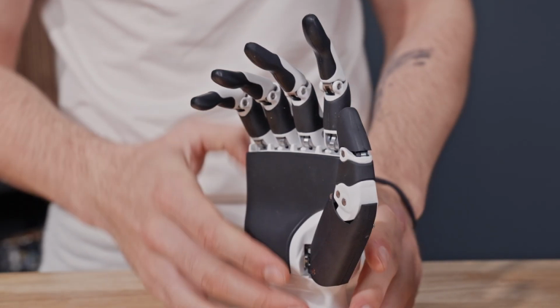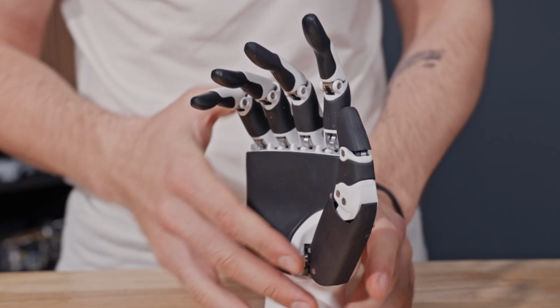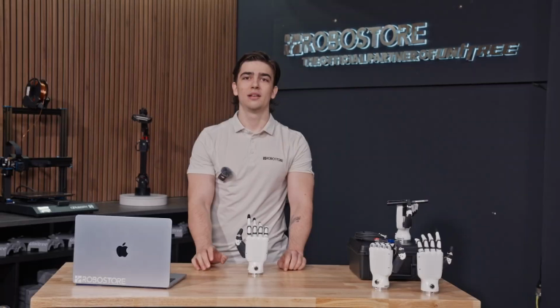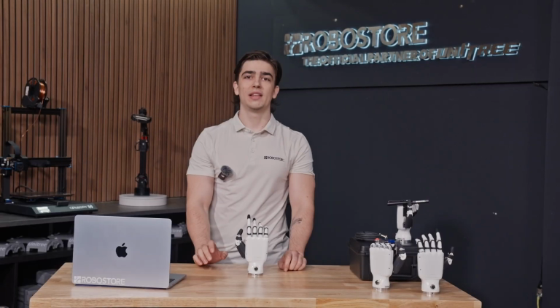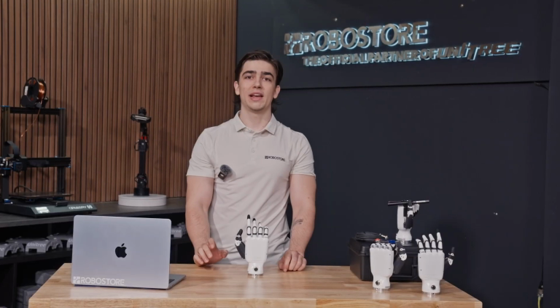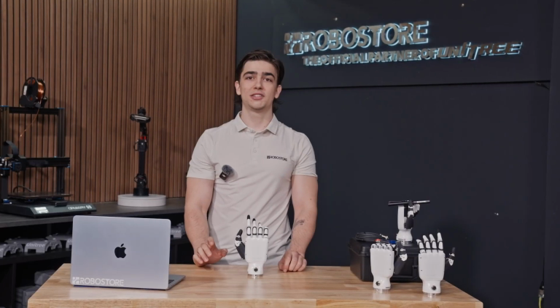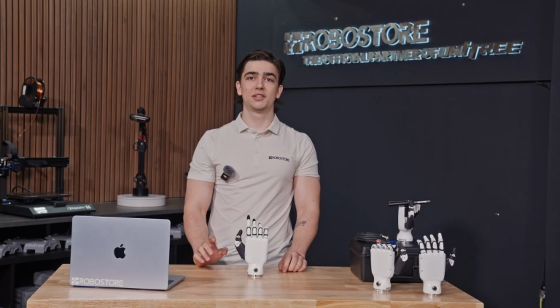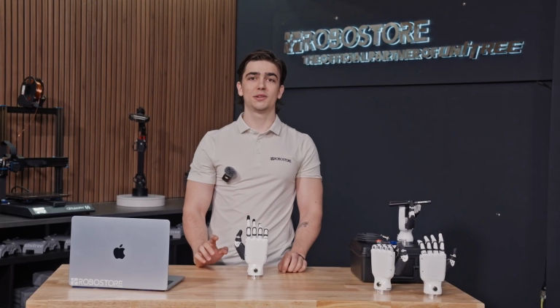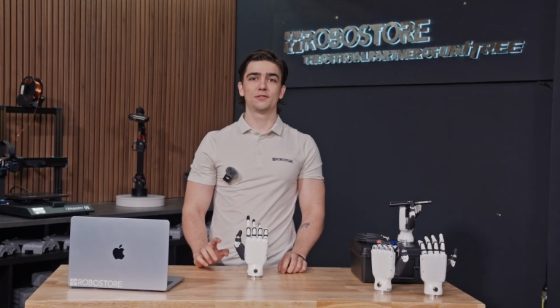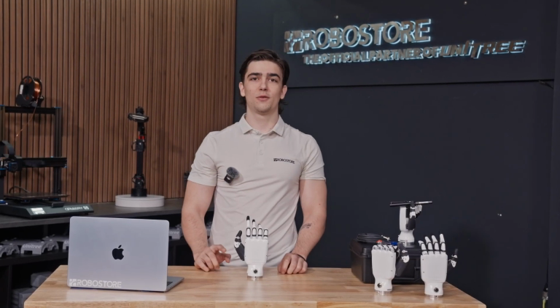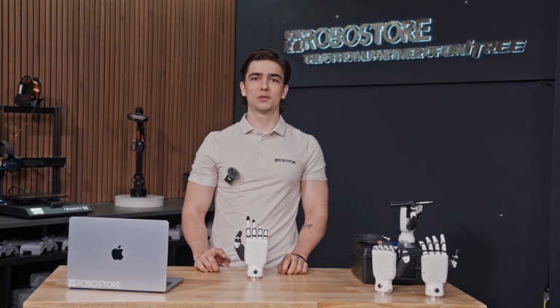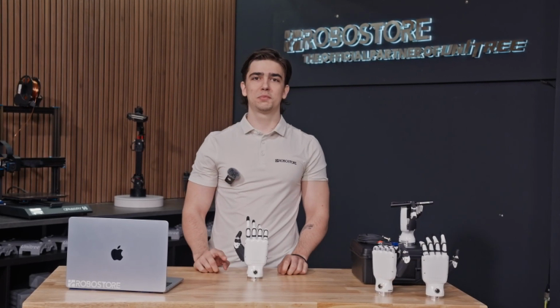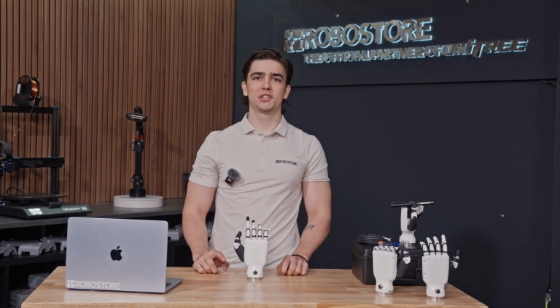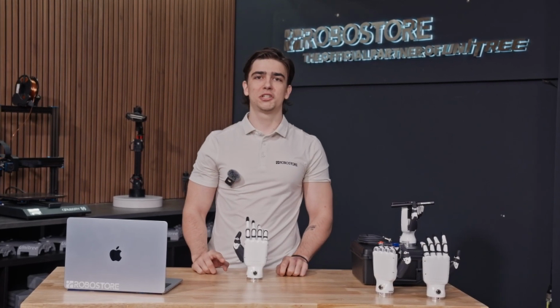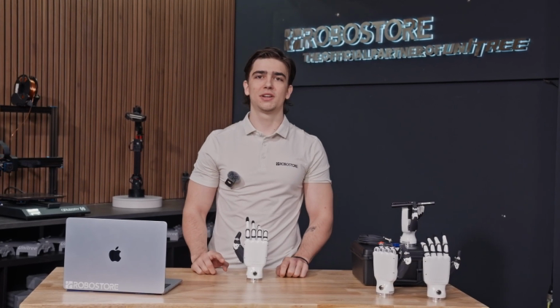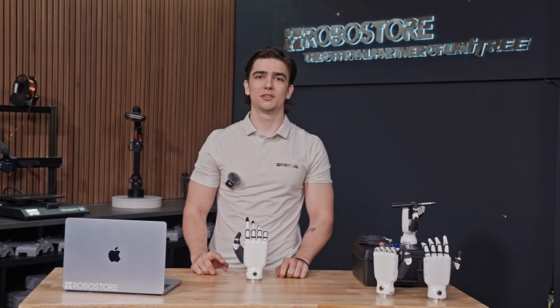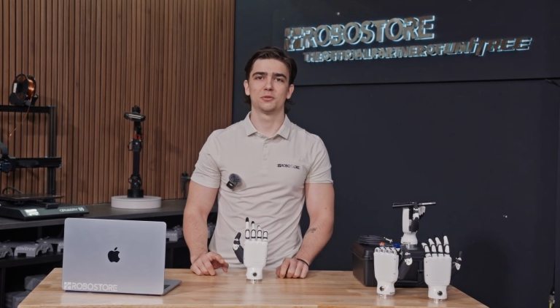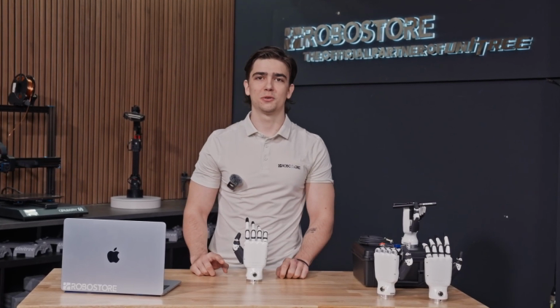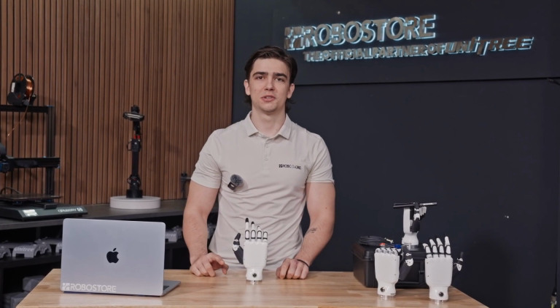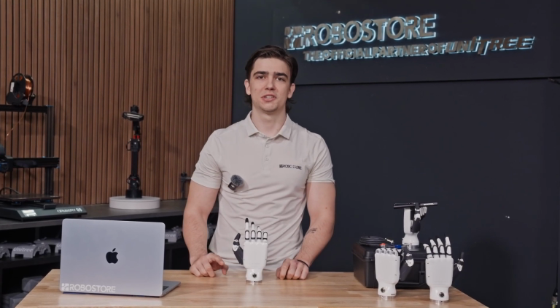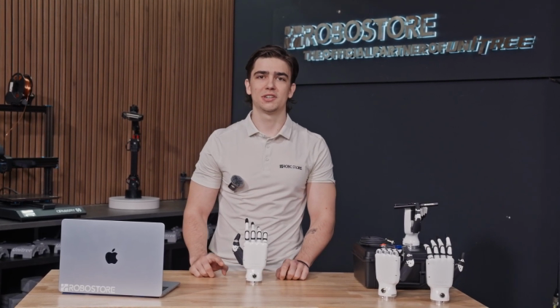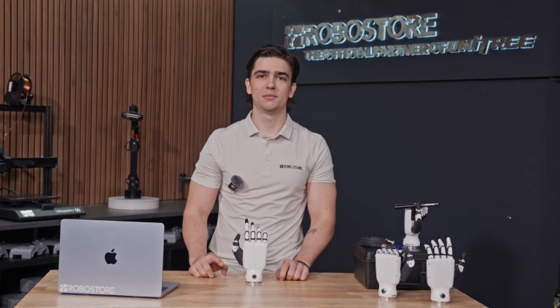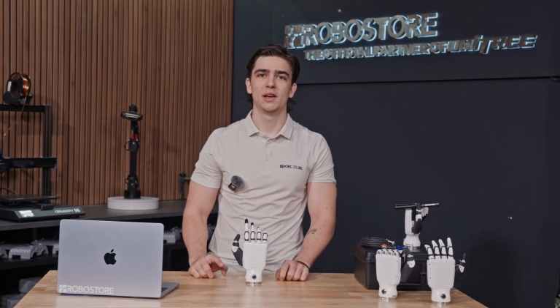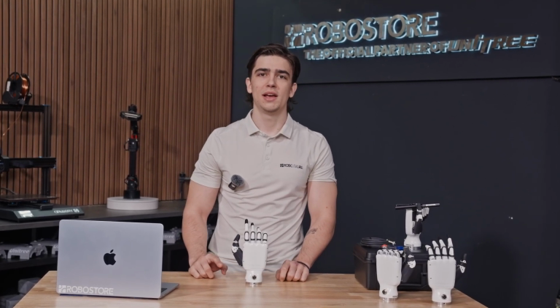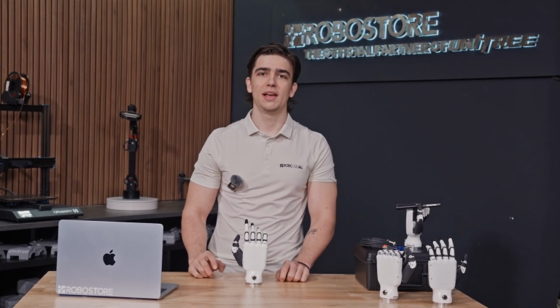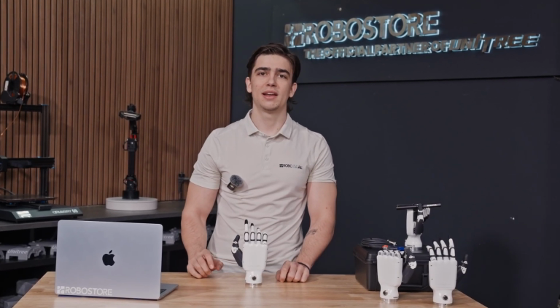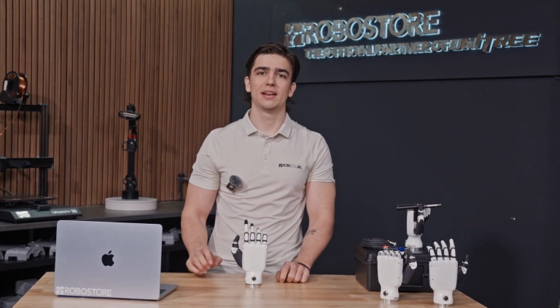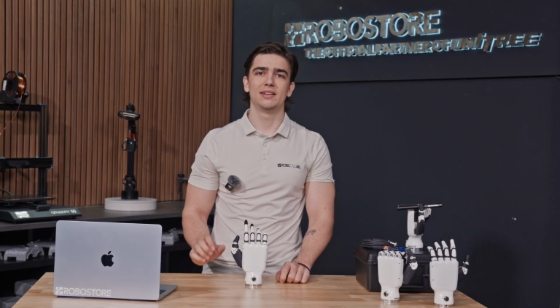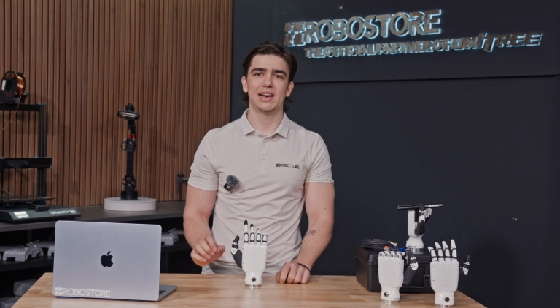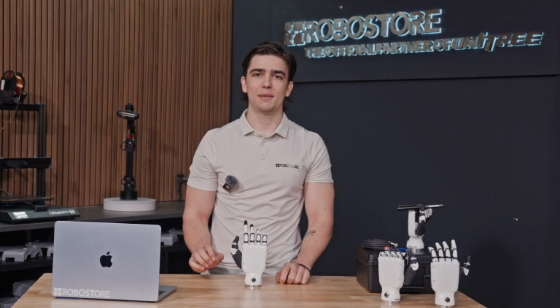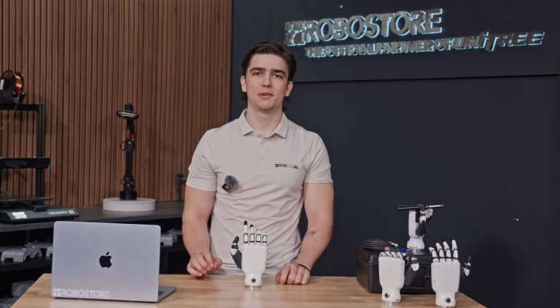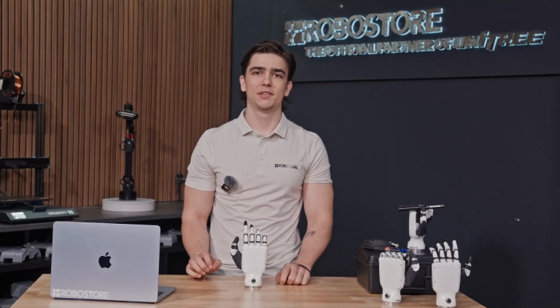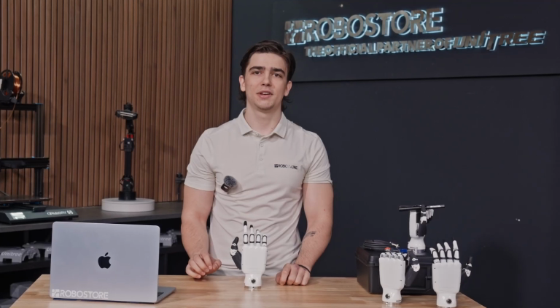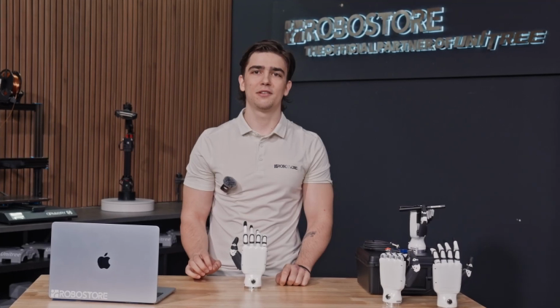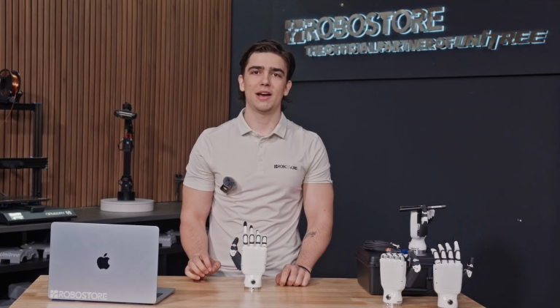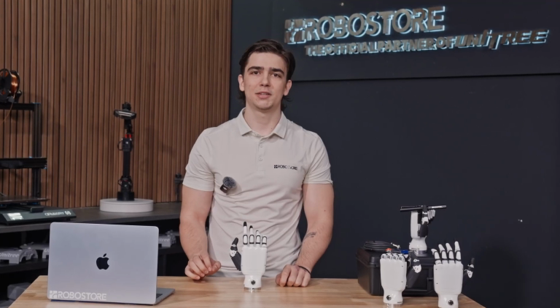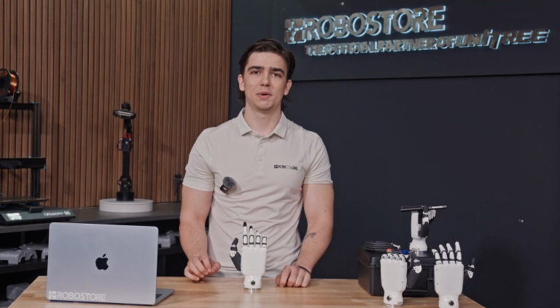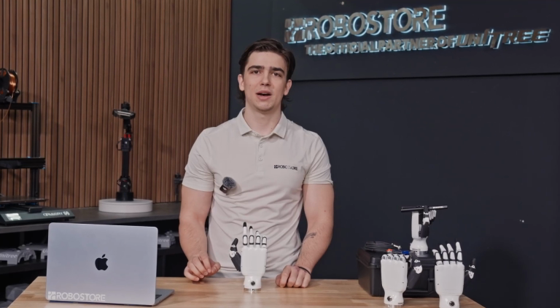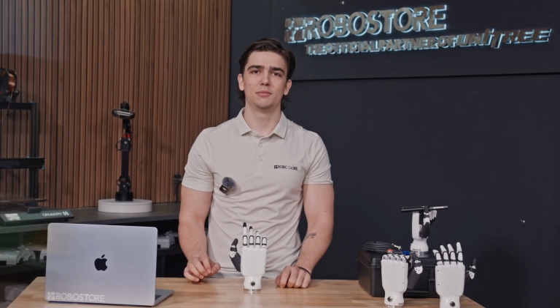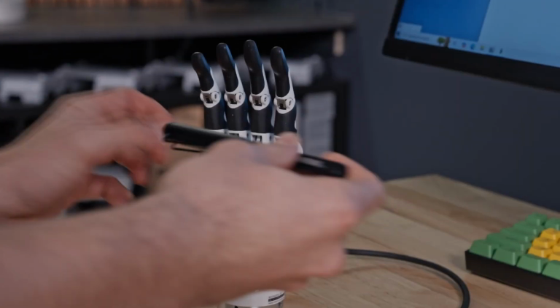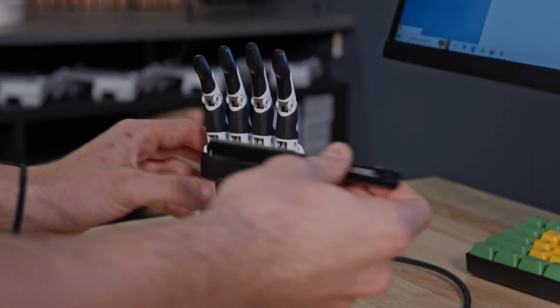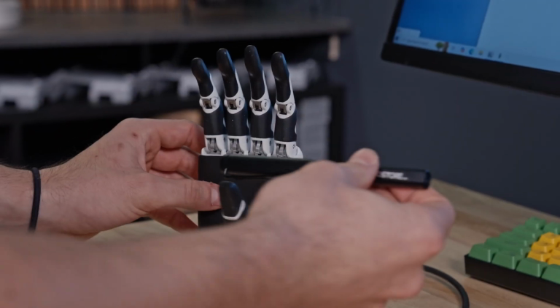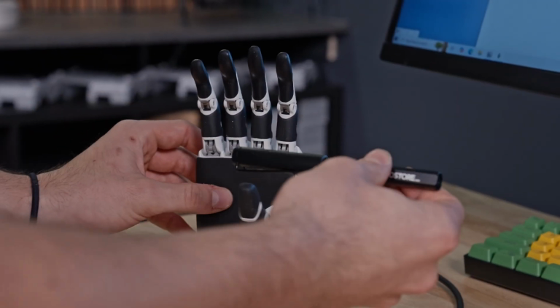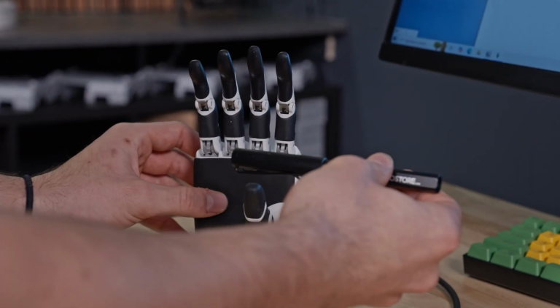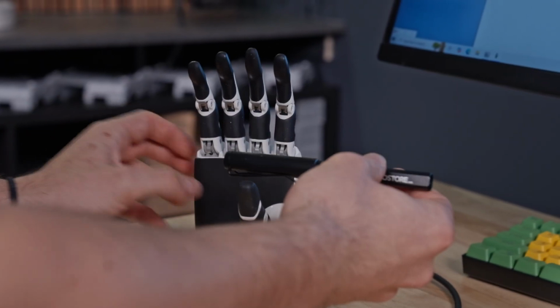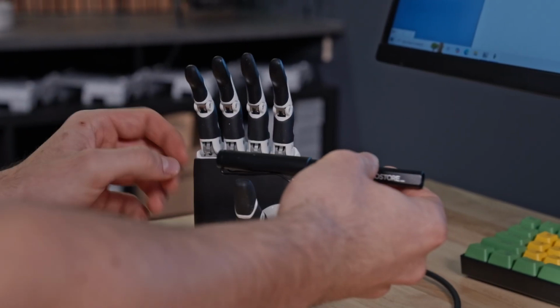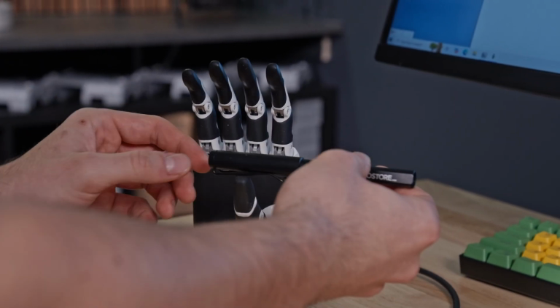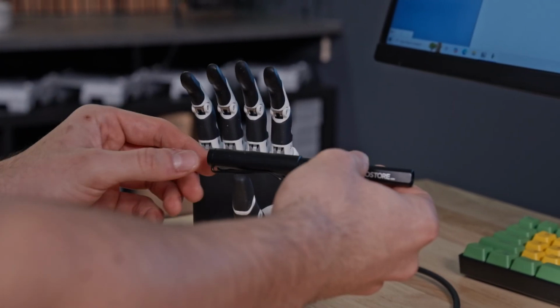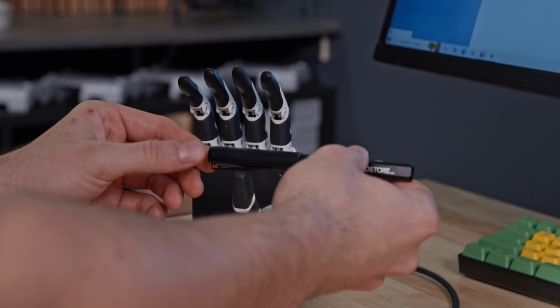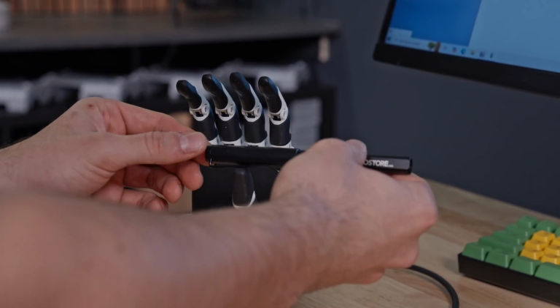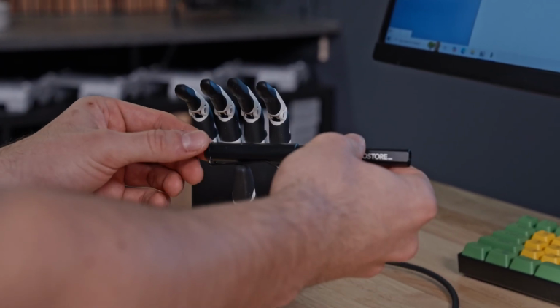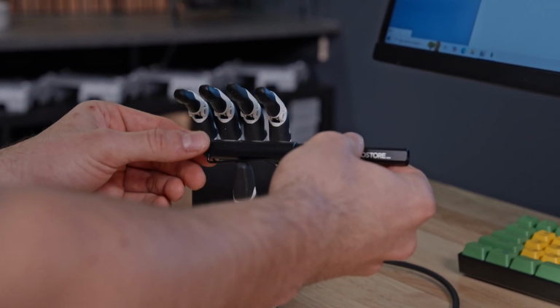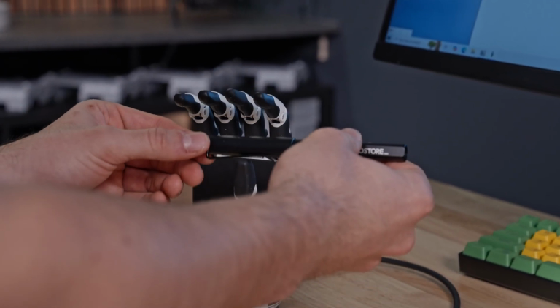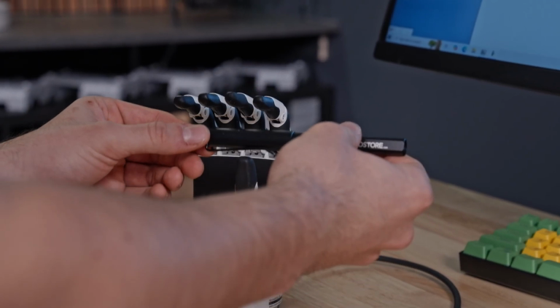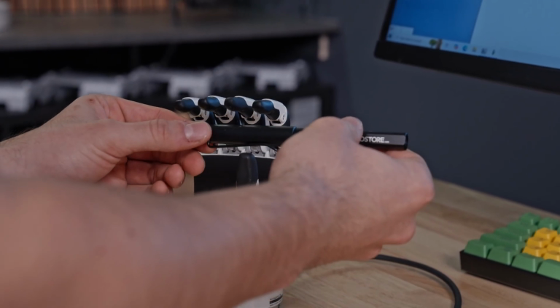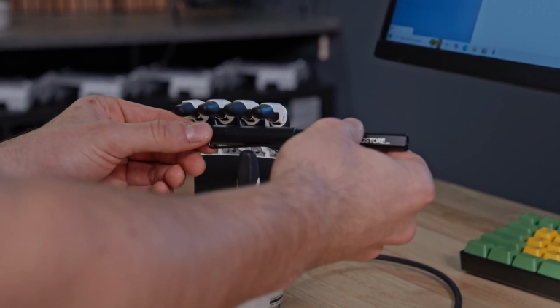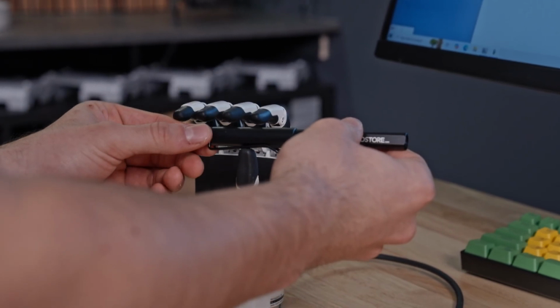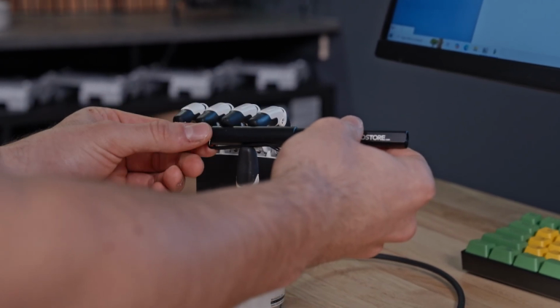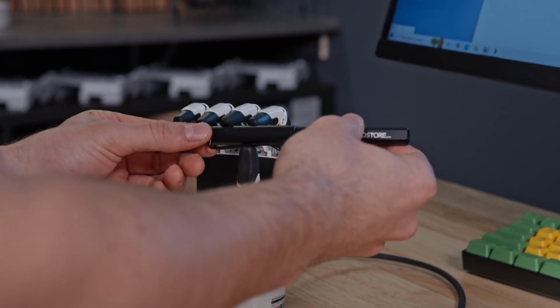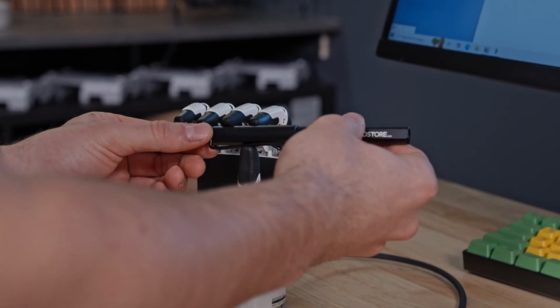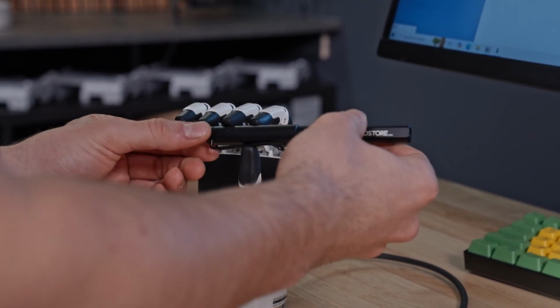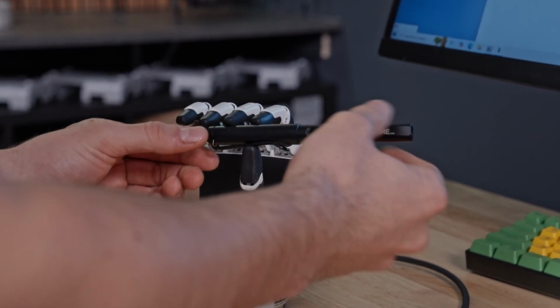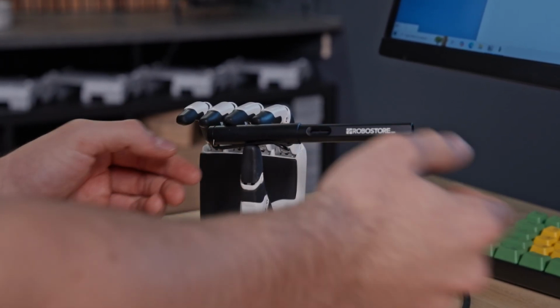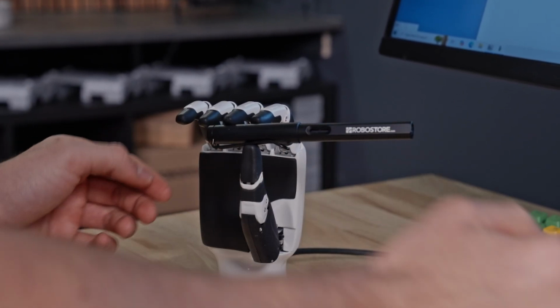Thanks to its force positioning control system, it can adaptively grasp objects with high accuracy using integrated force sensors.